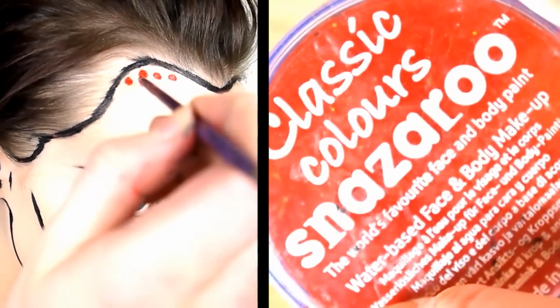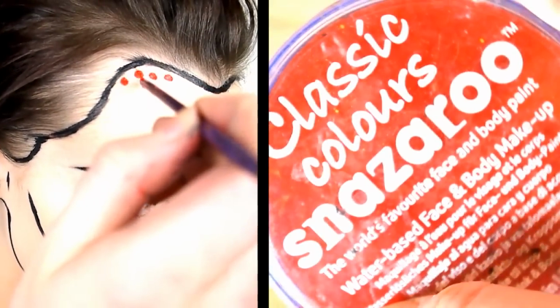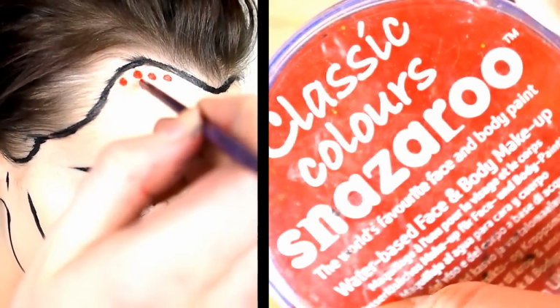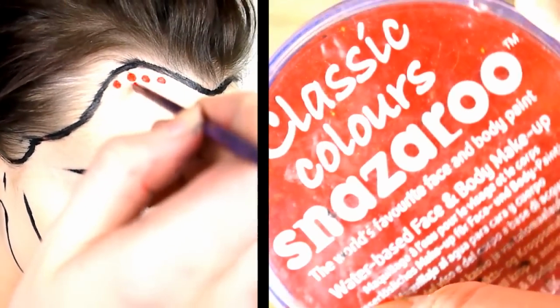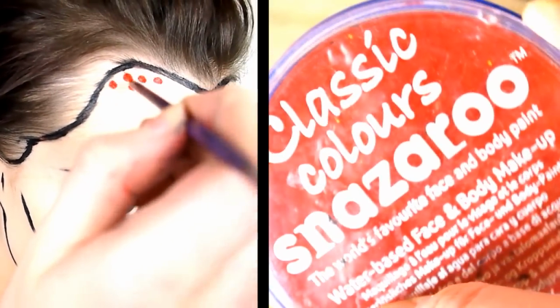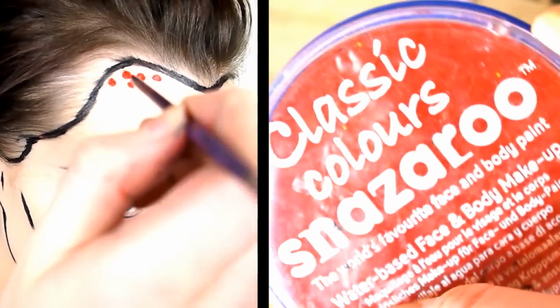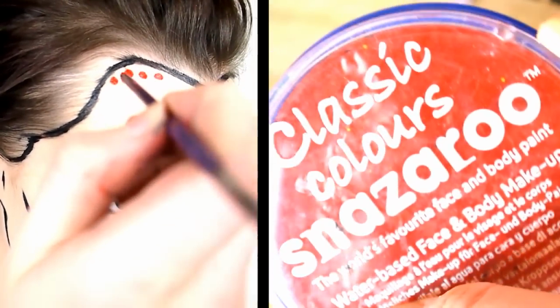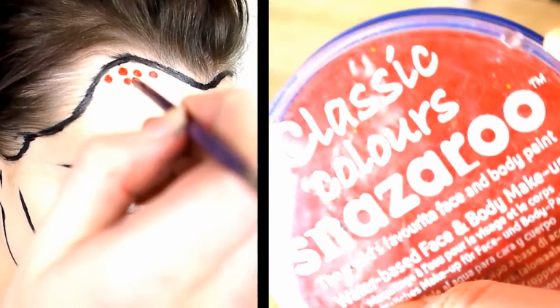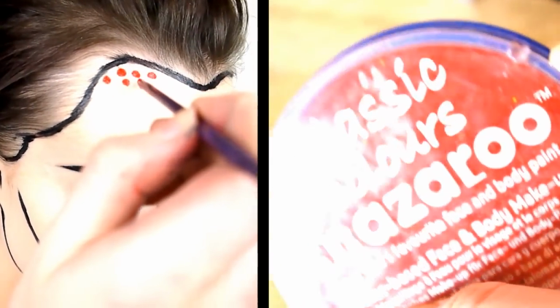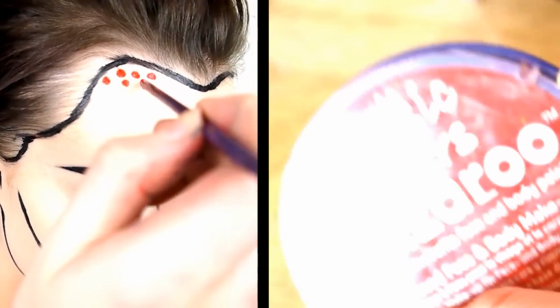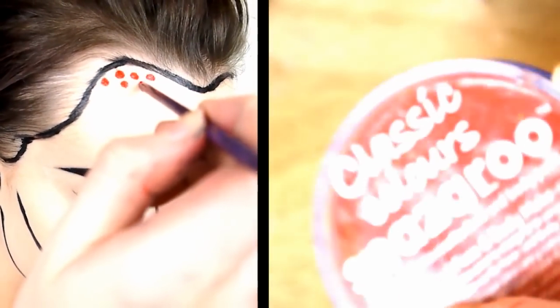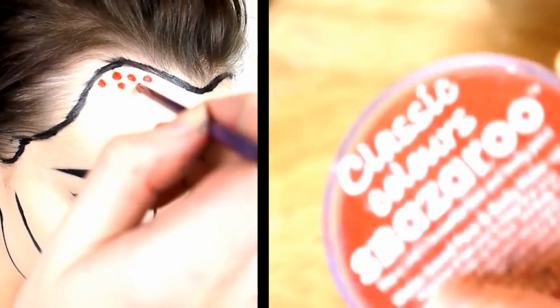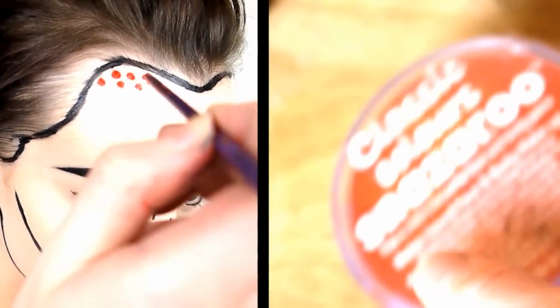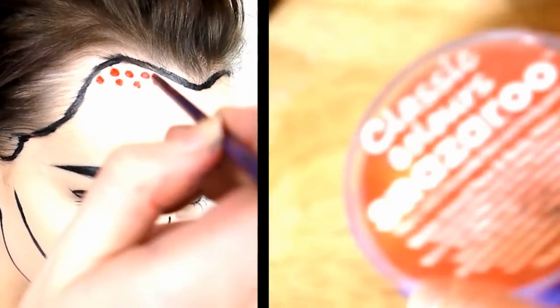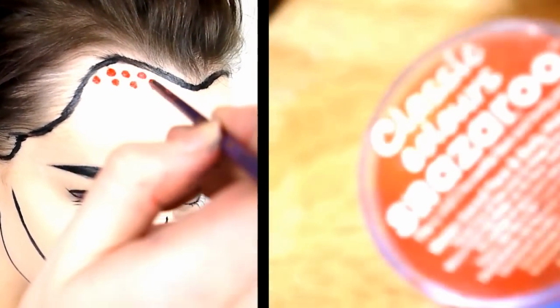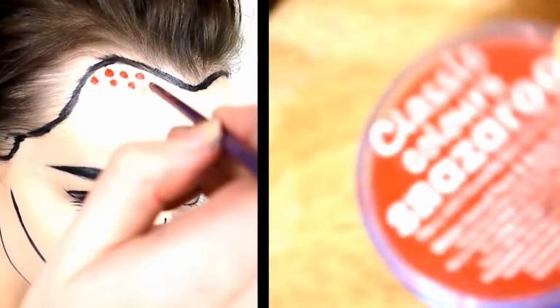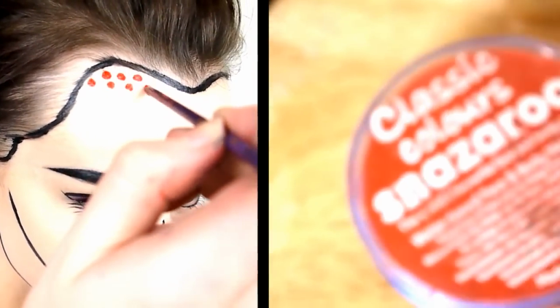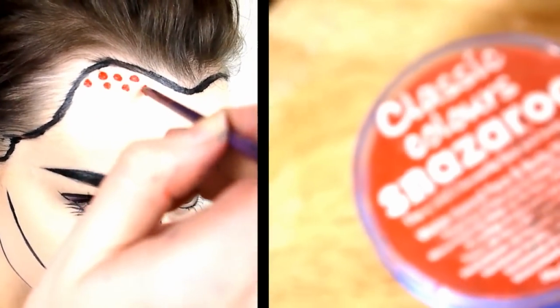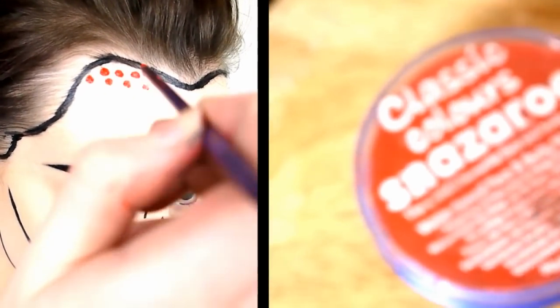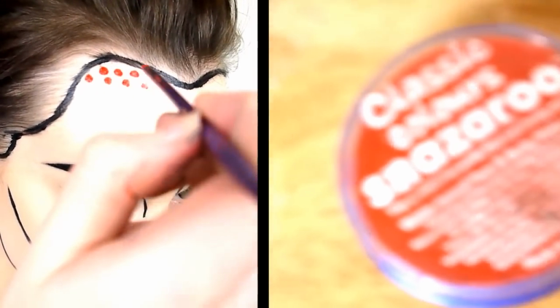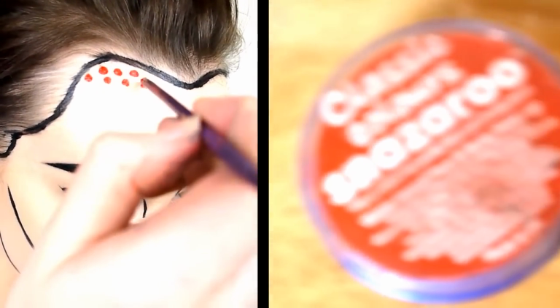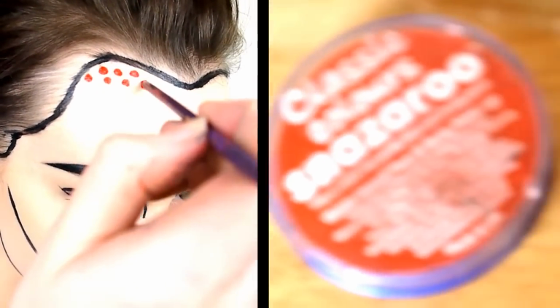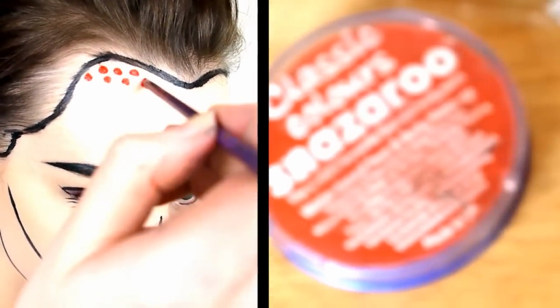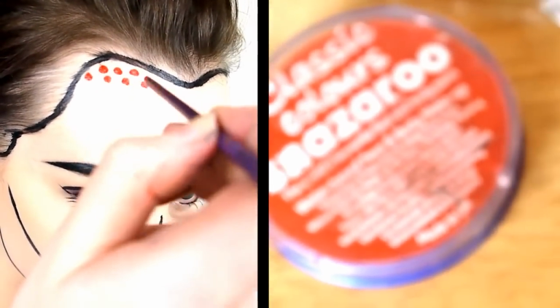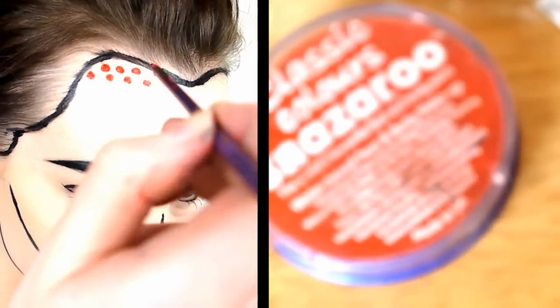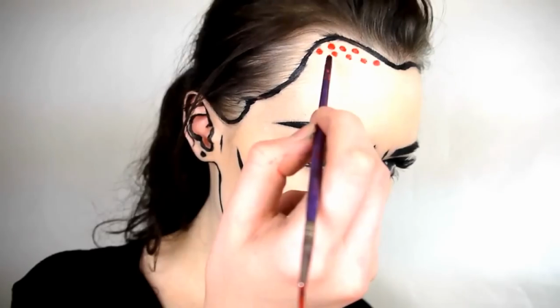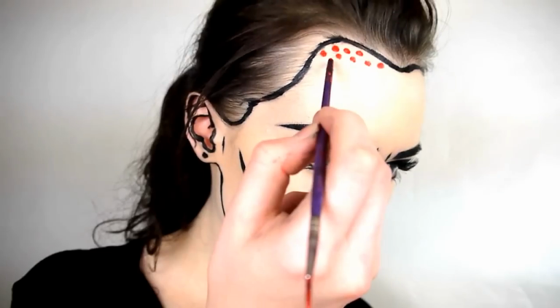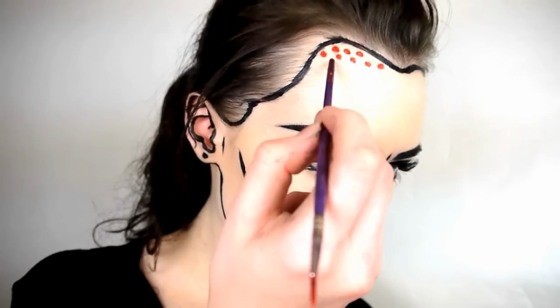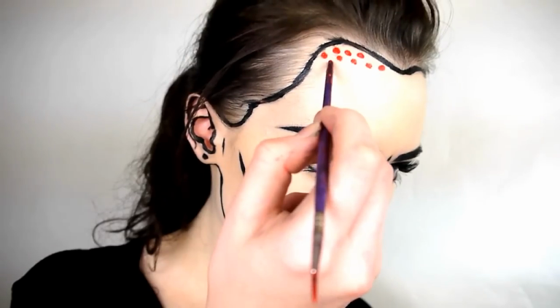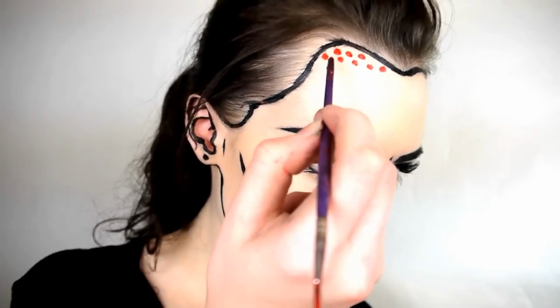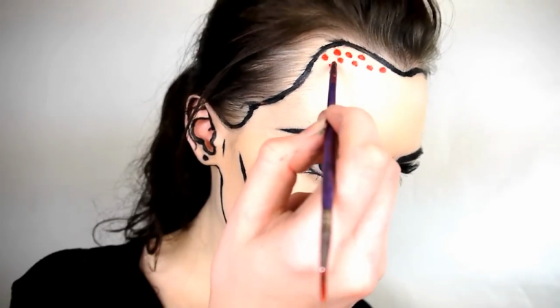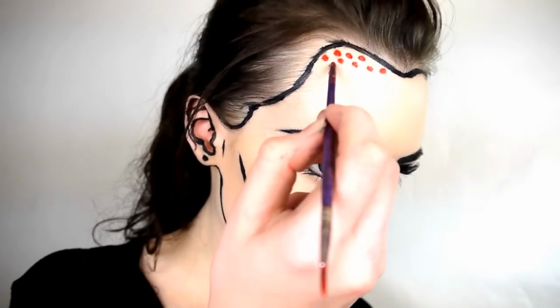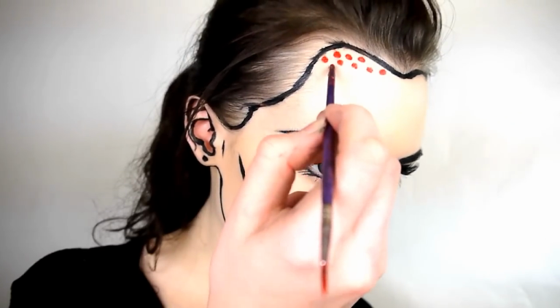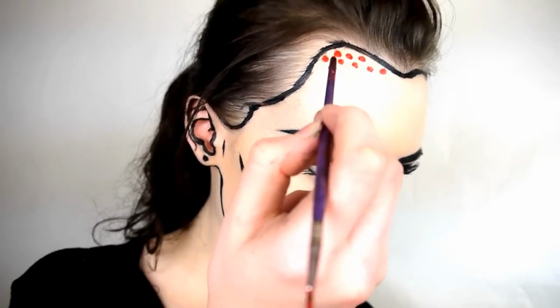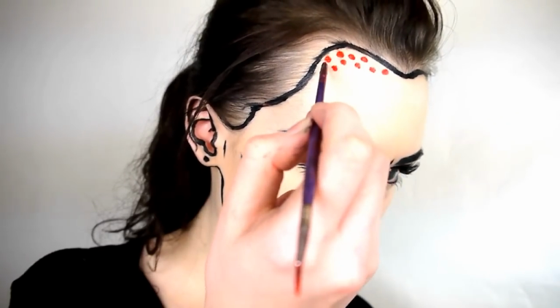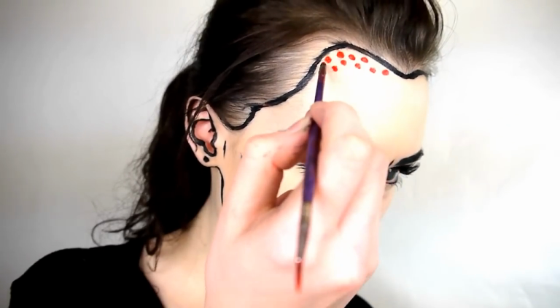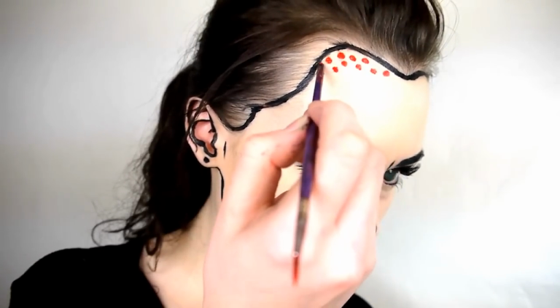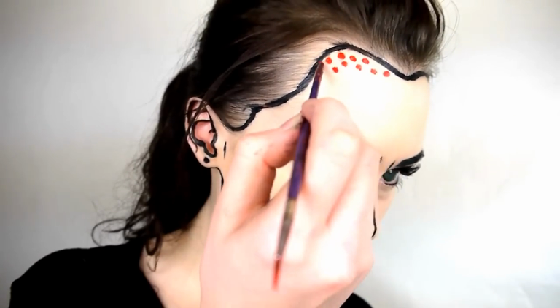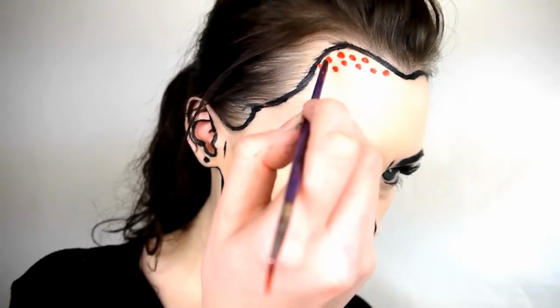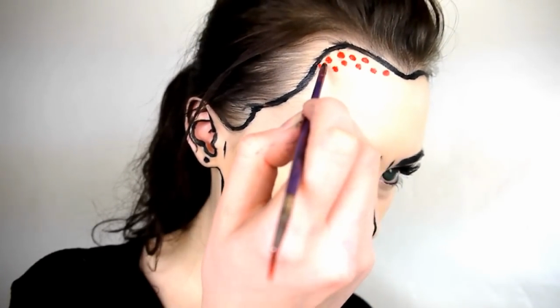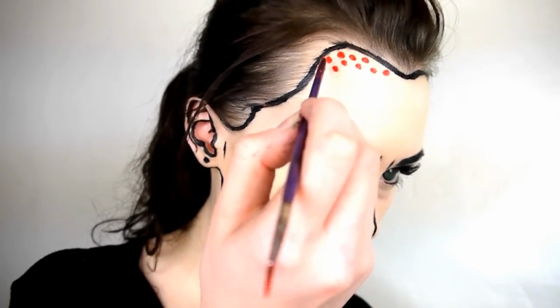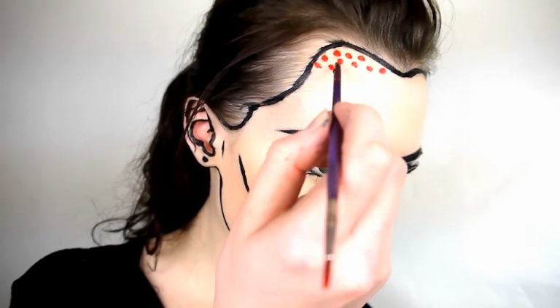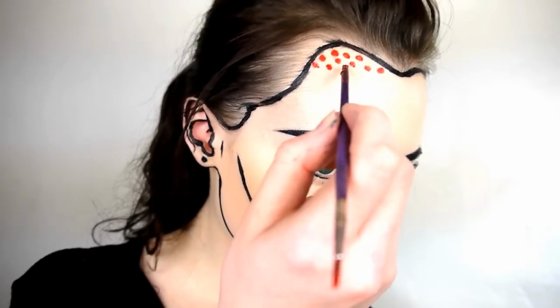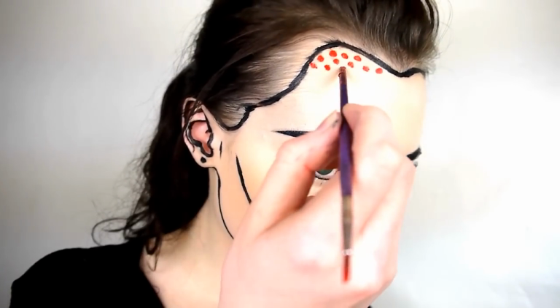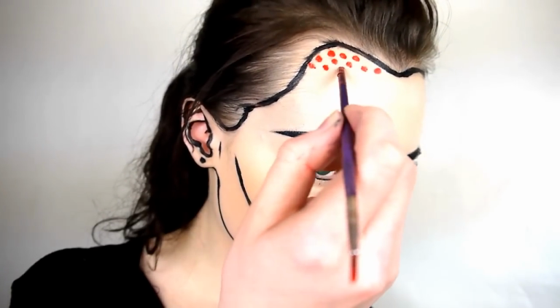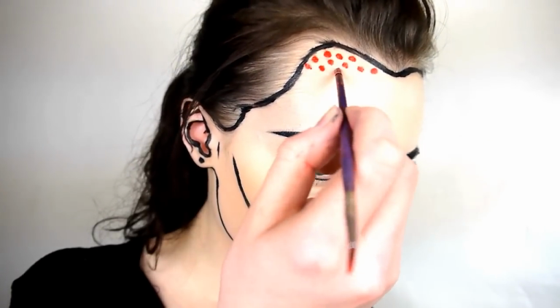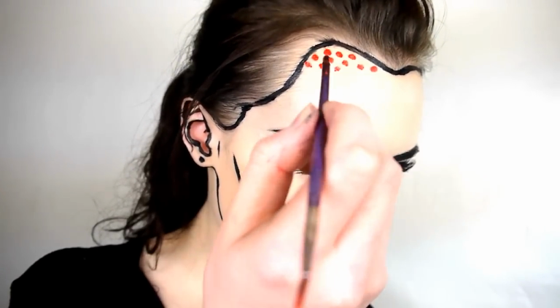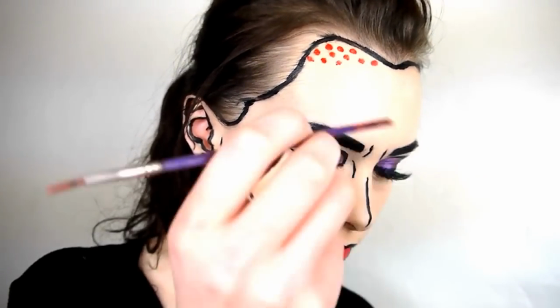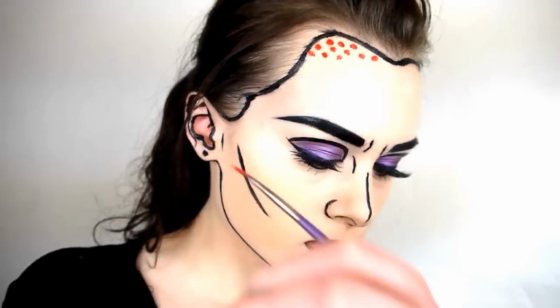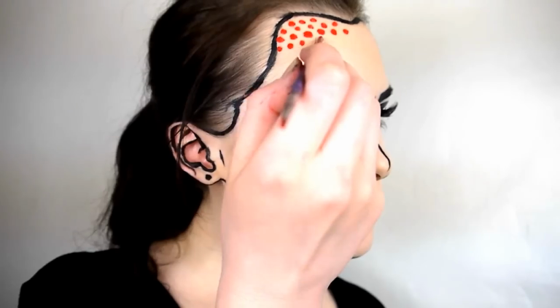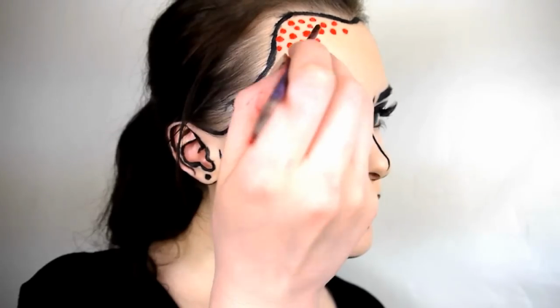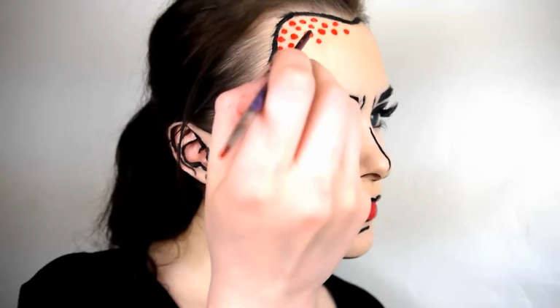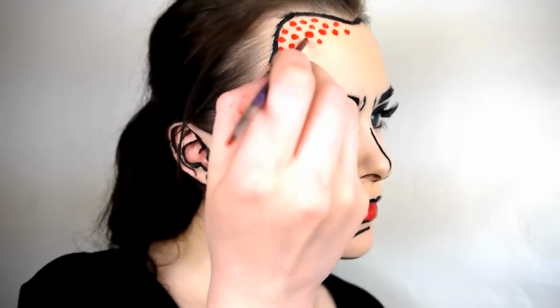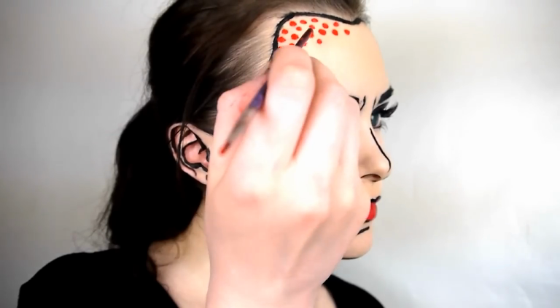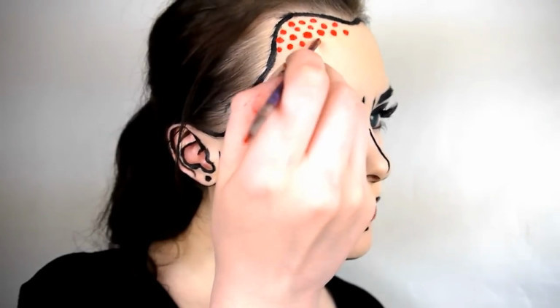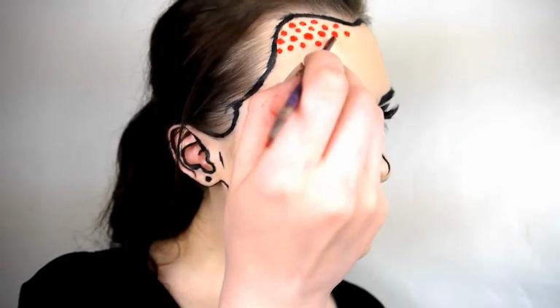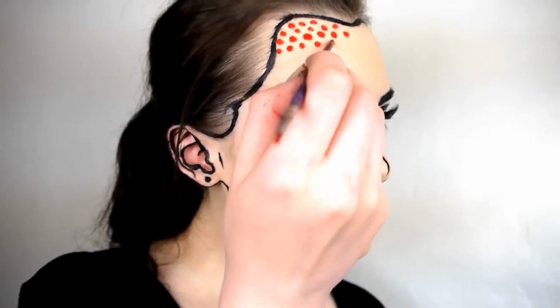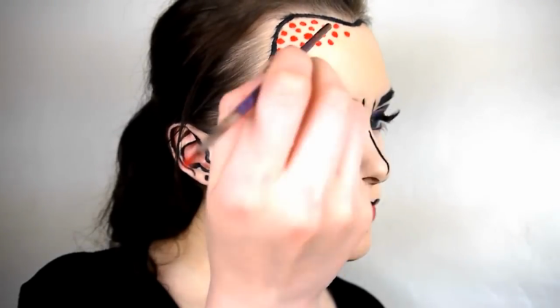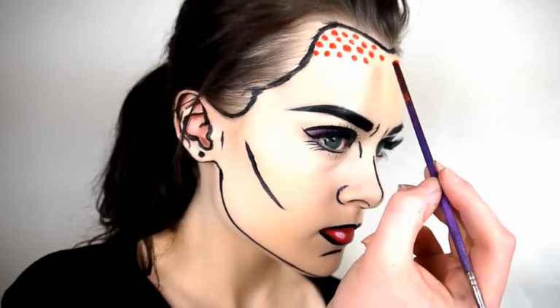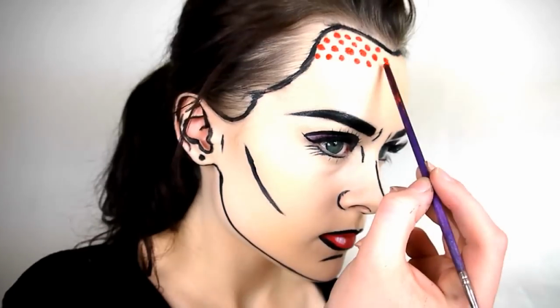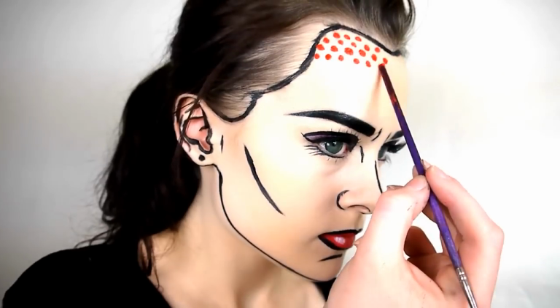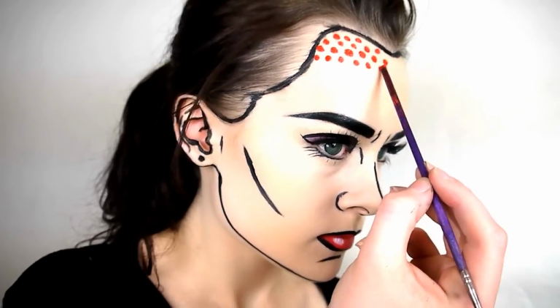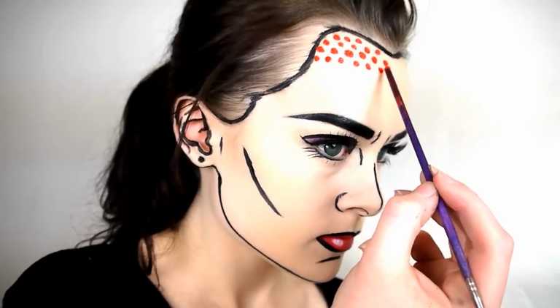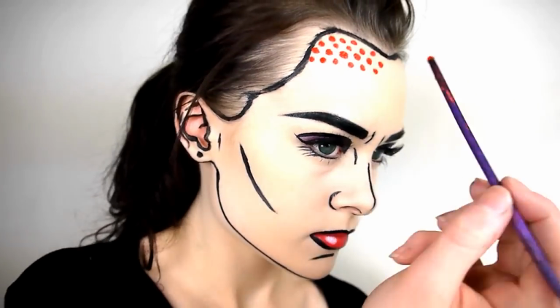With the bottom end of a paint brush or a makeup brush, apply red face painting dots all over the face. This might take a while and it does get pretty boring.